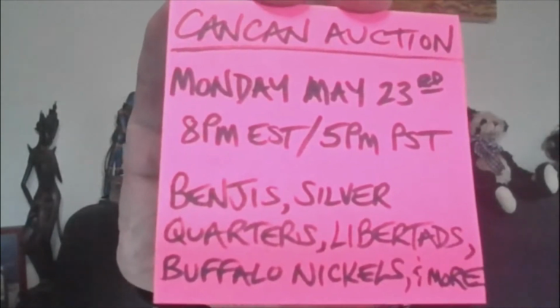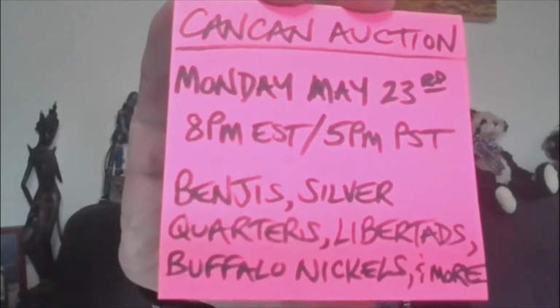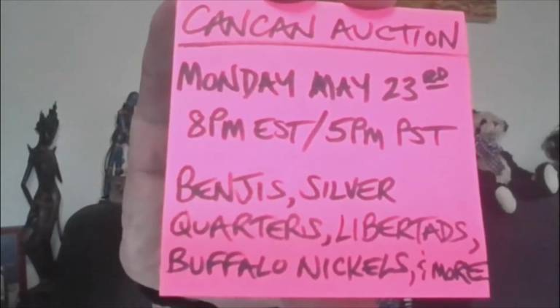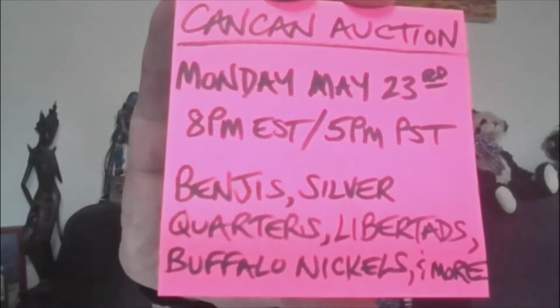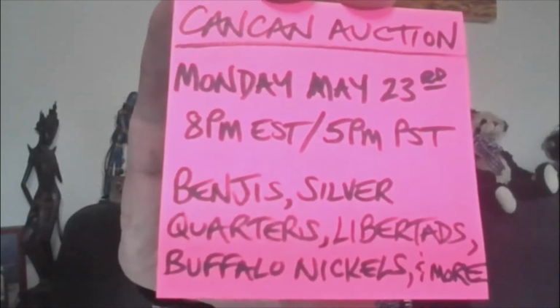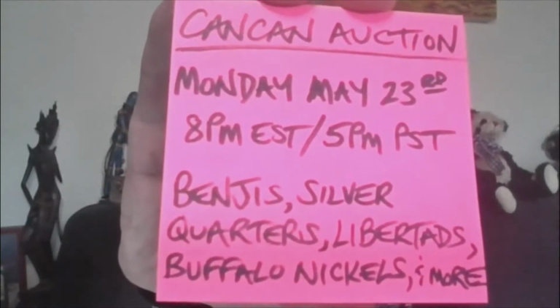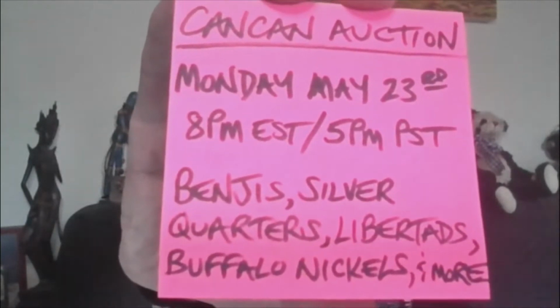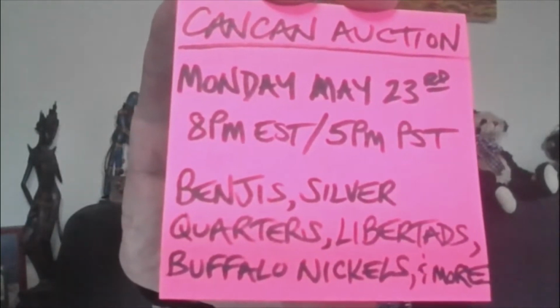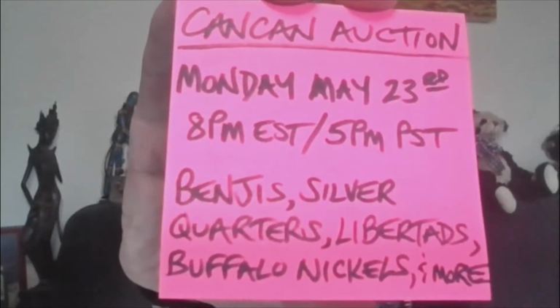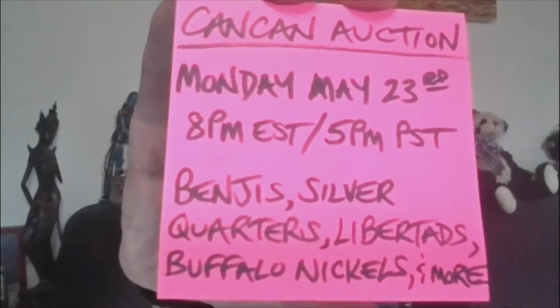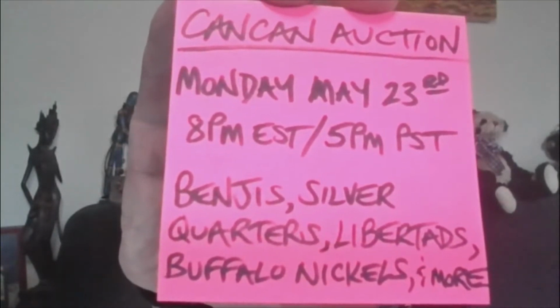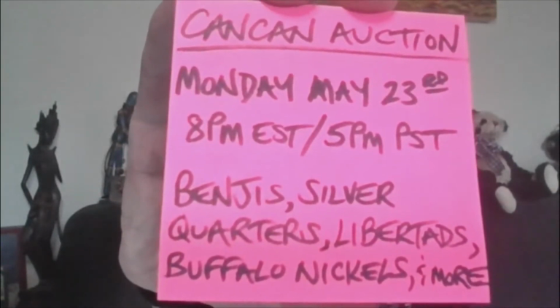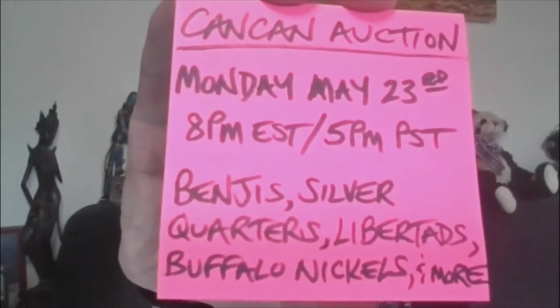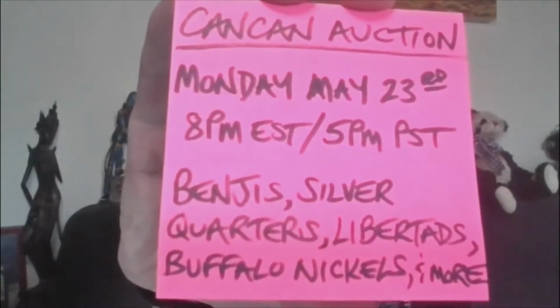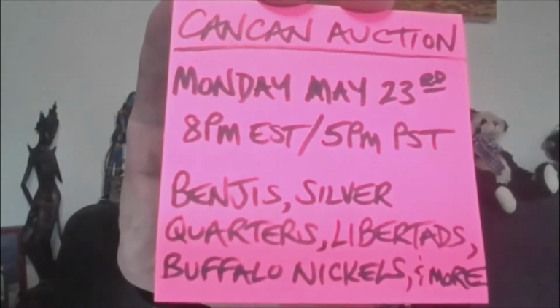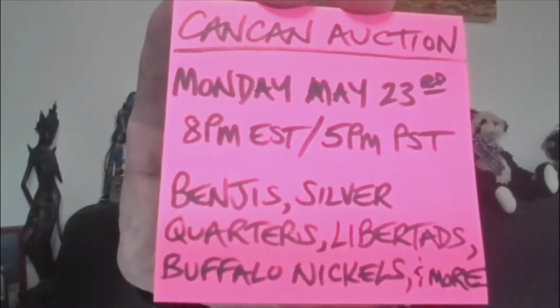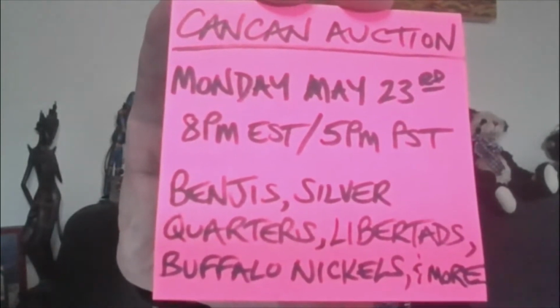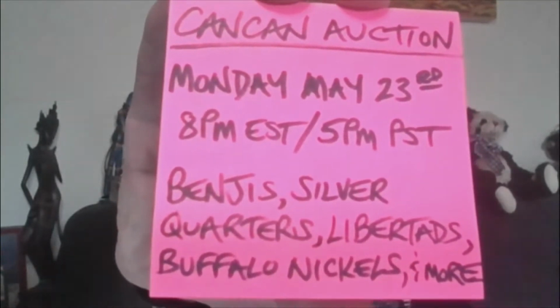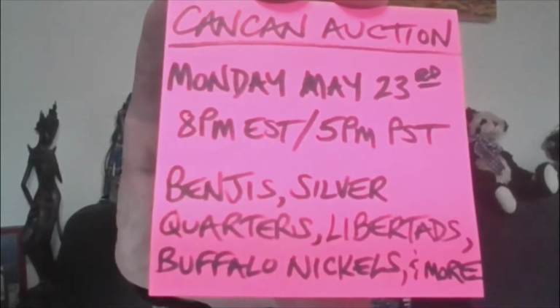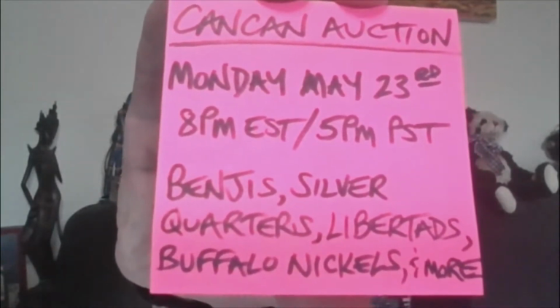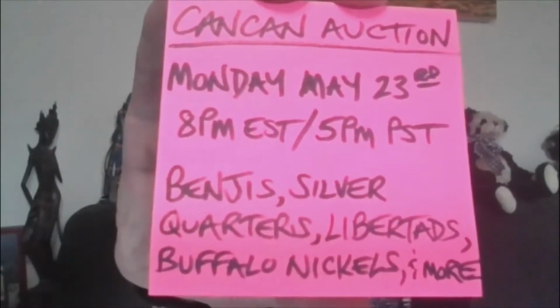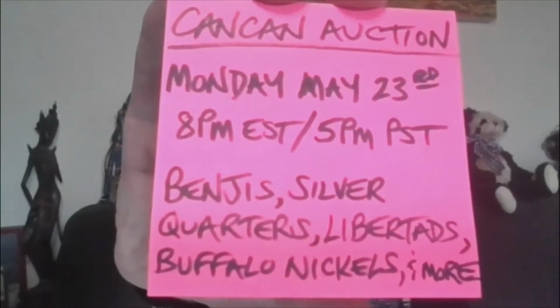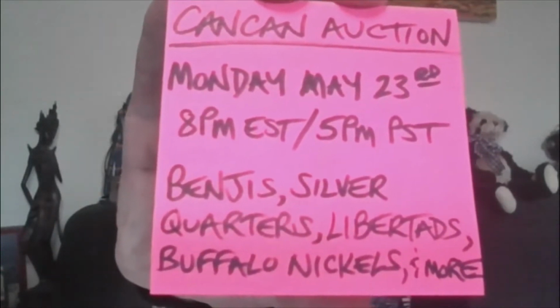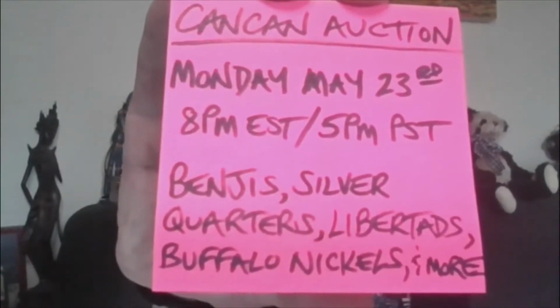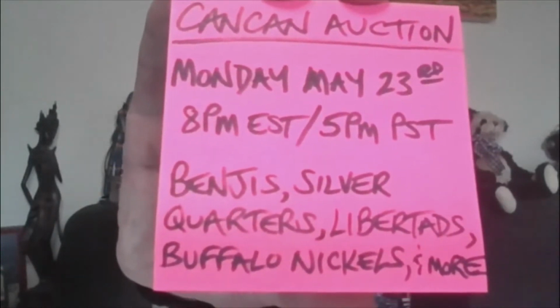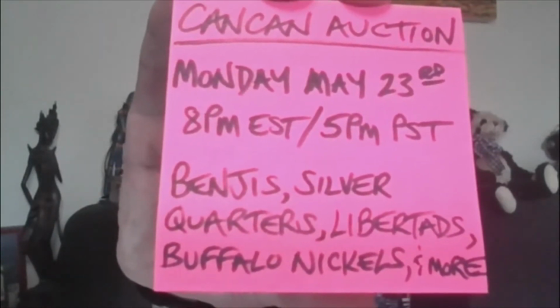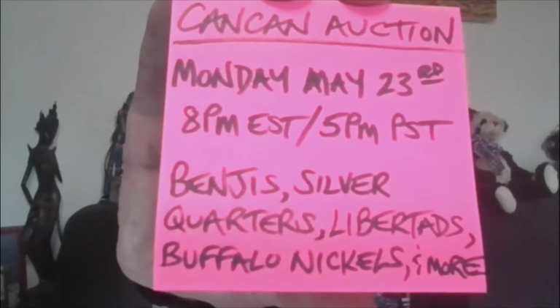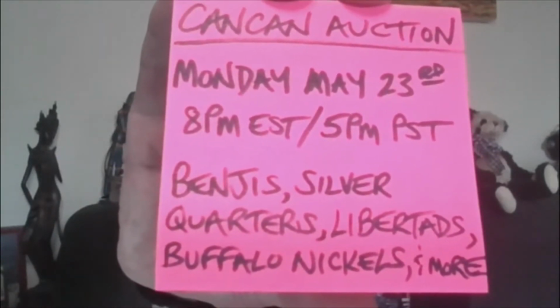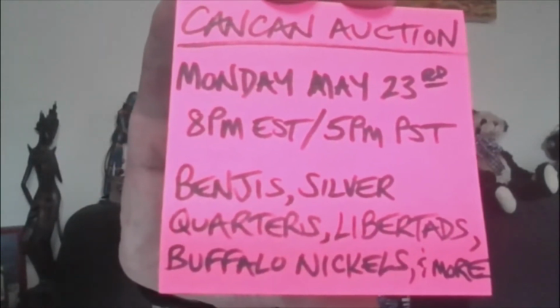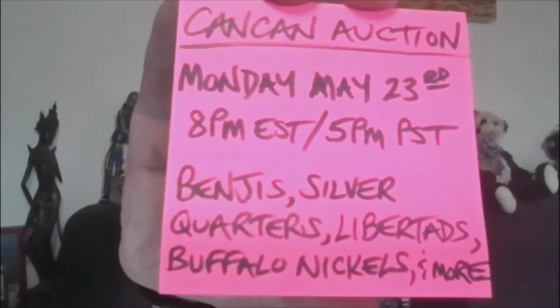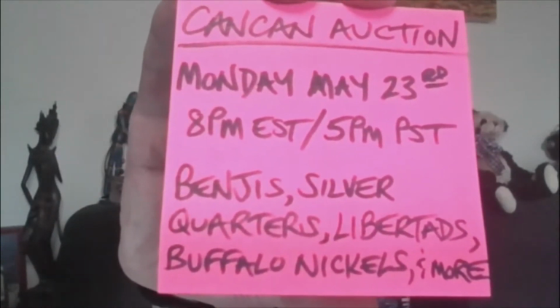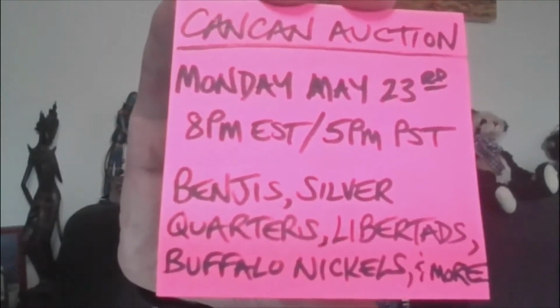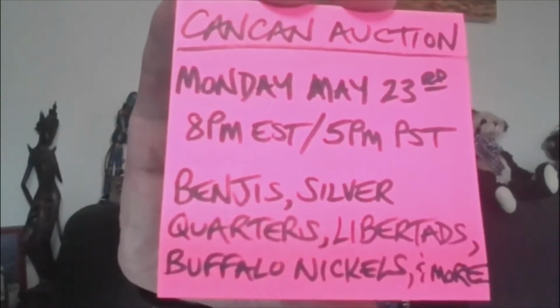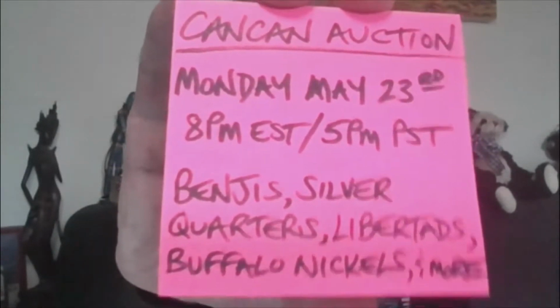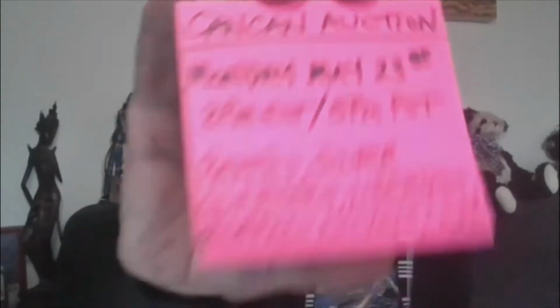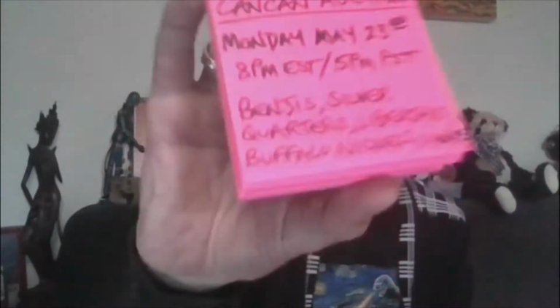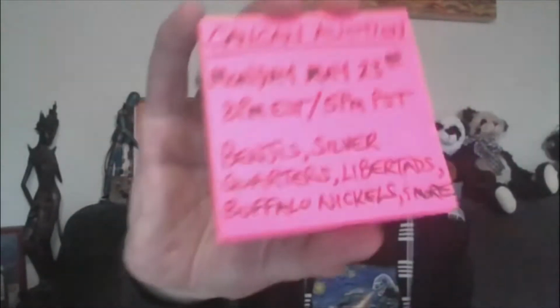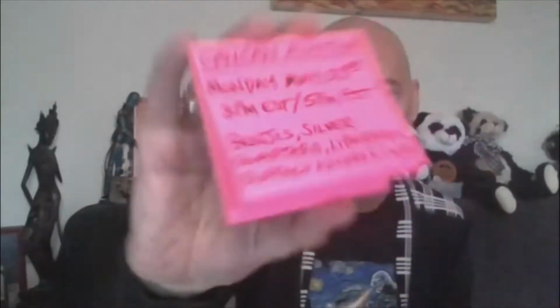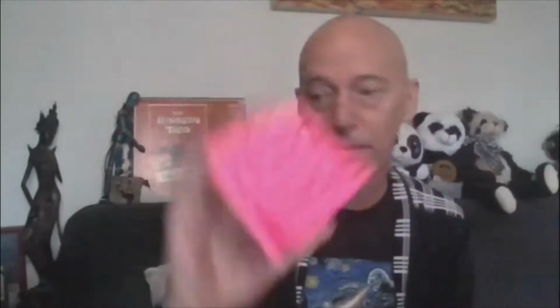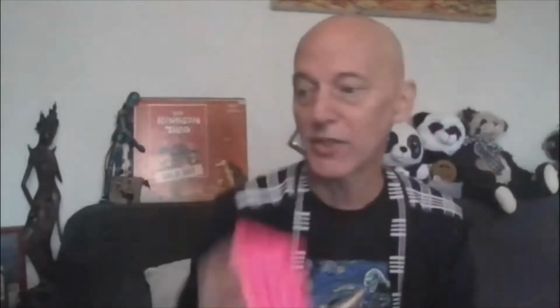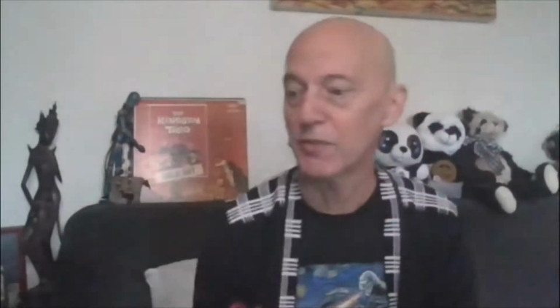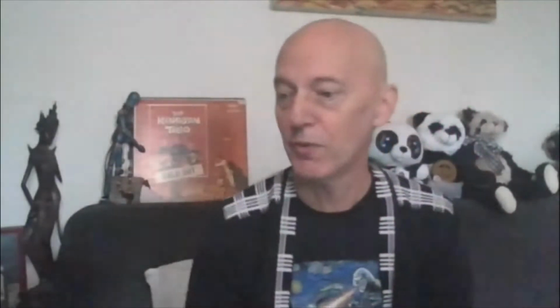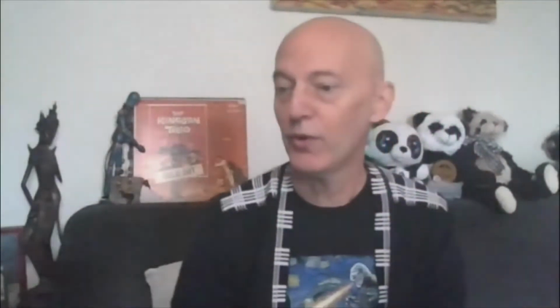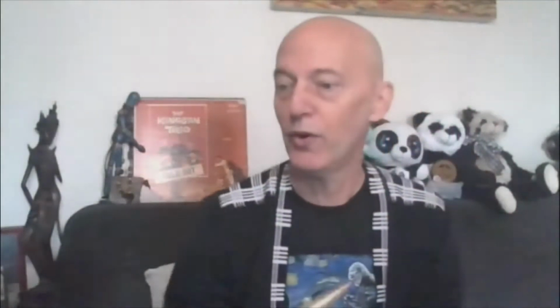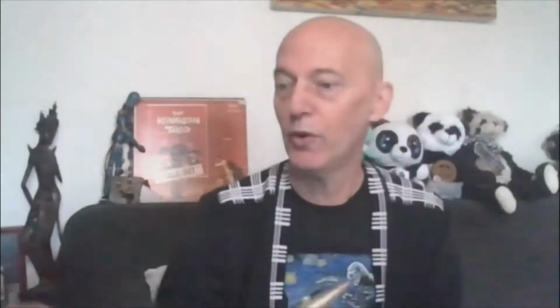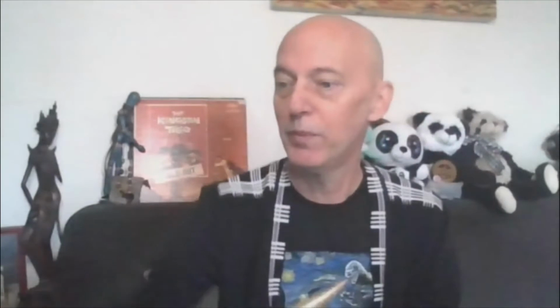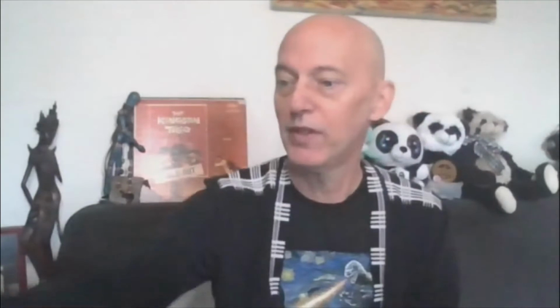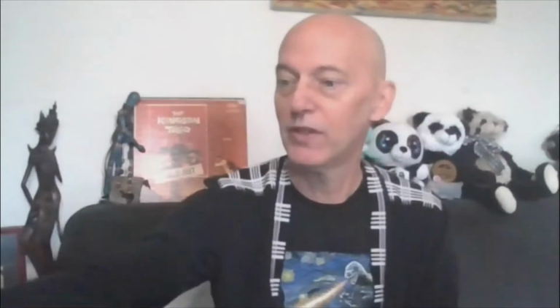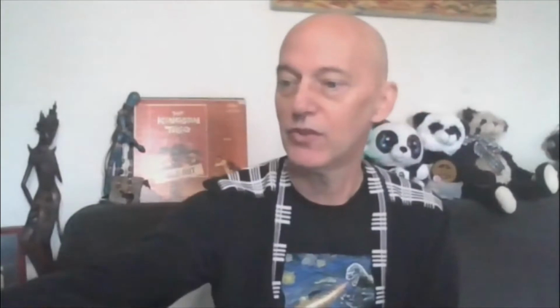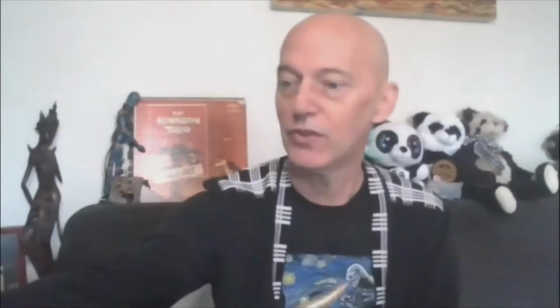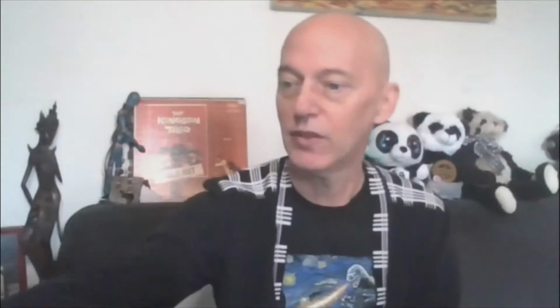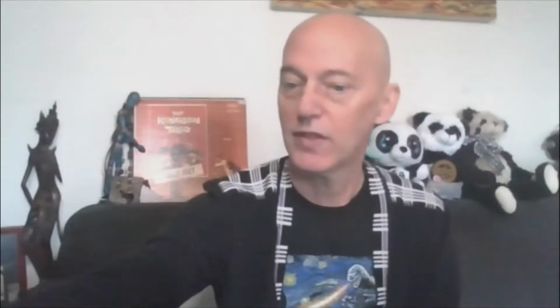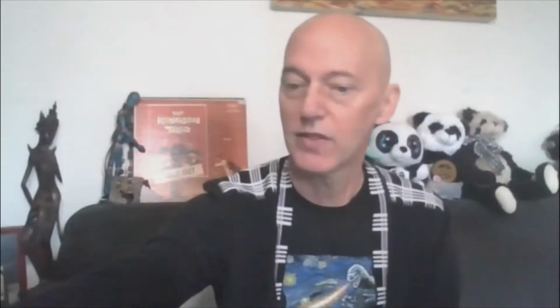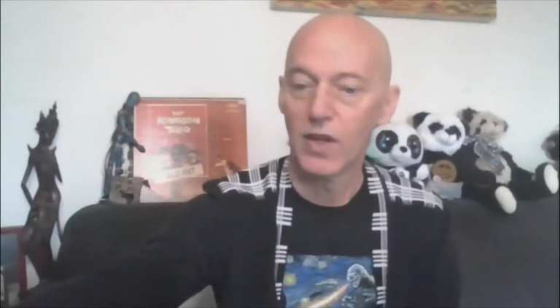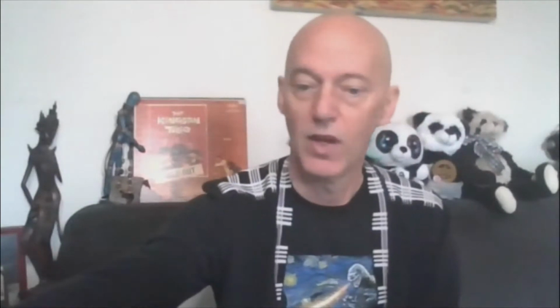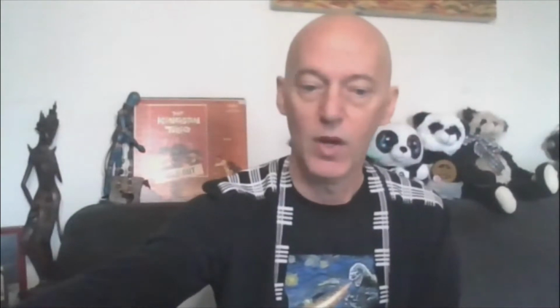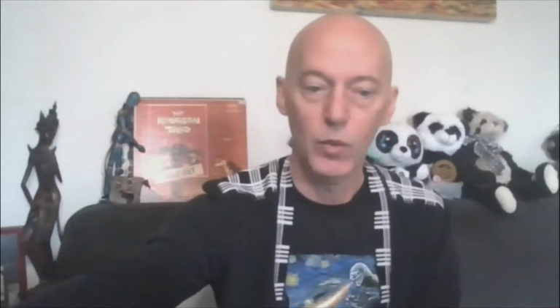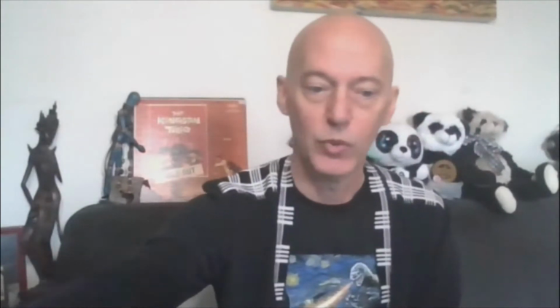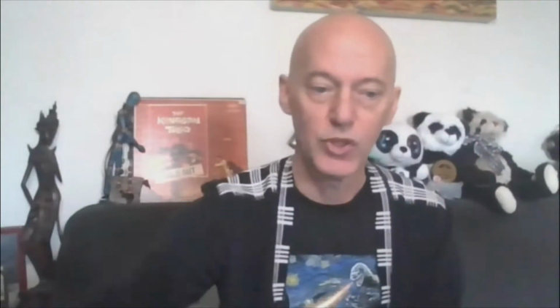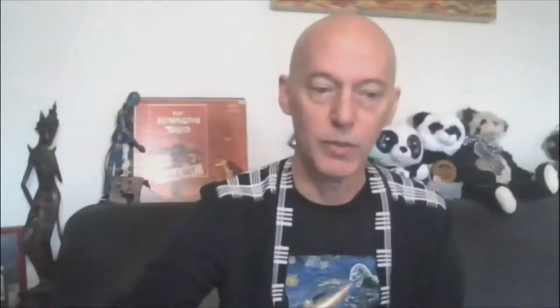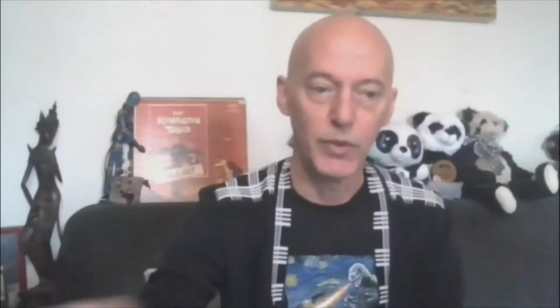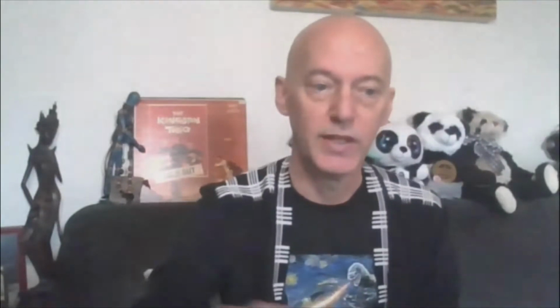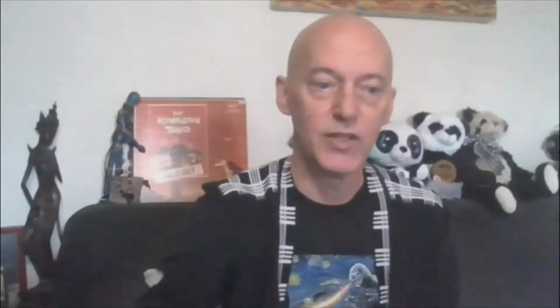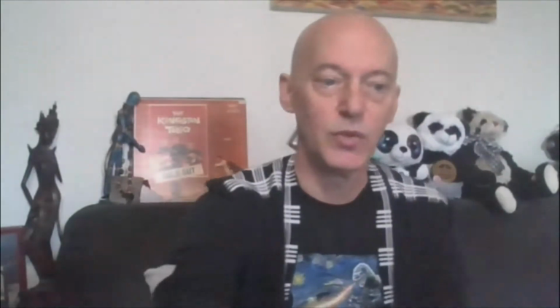There will be Benjis, Silver Quarters, Libertads, Buffalo Nickels, and much more. Hope you can join us. We'll jump right into it.